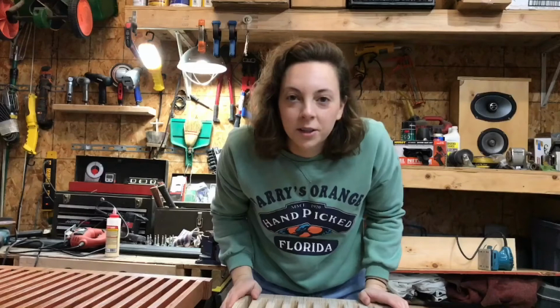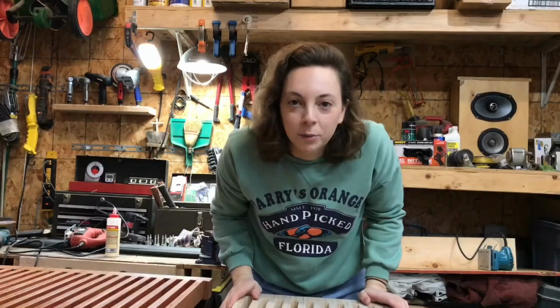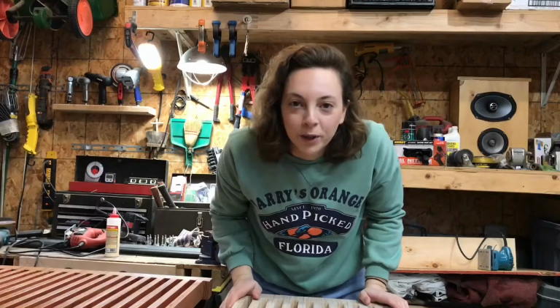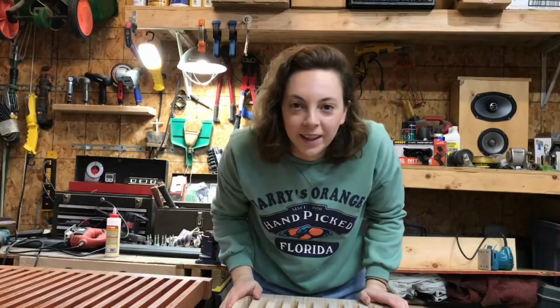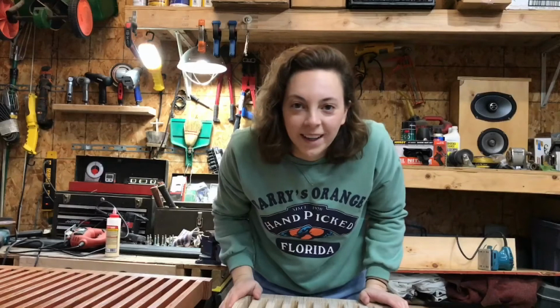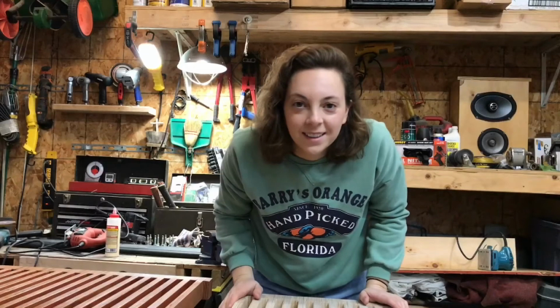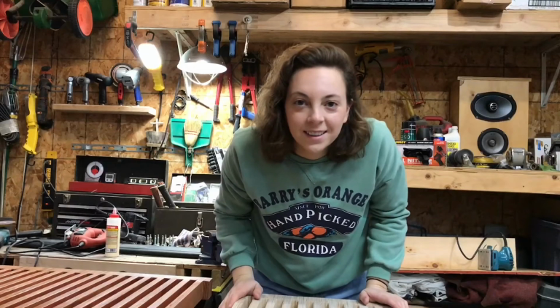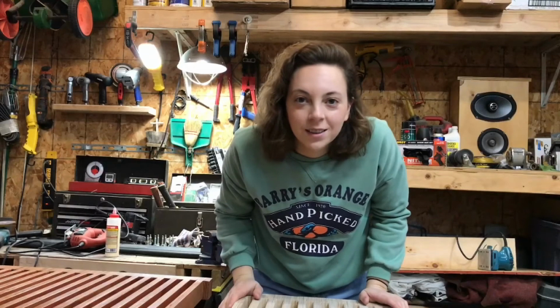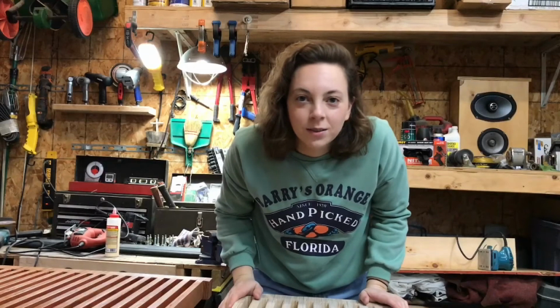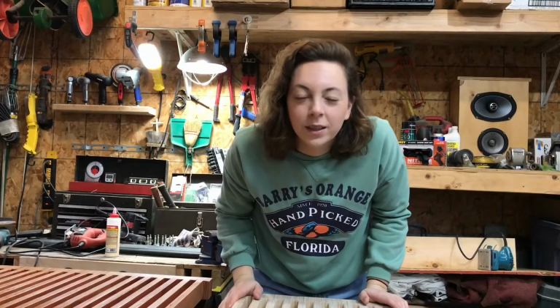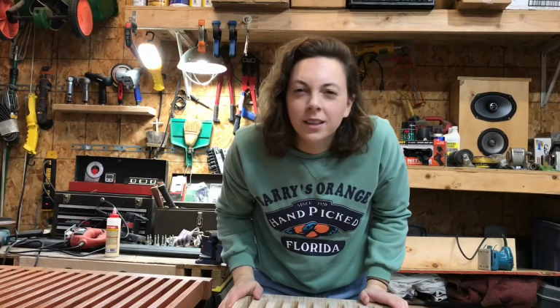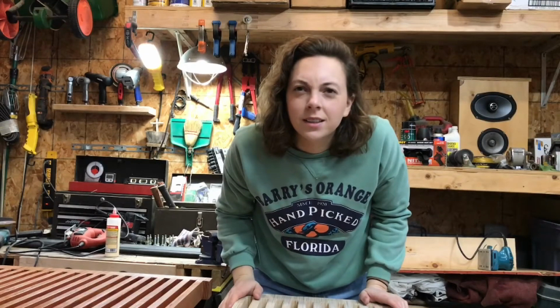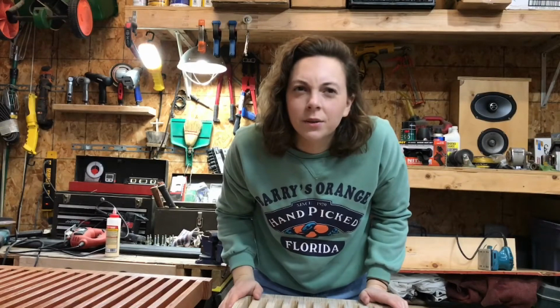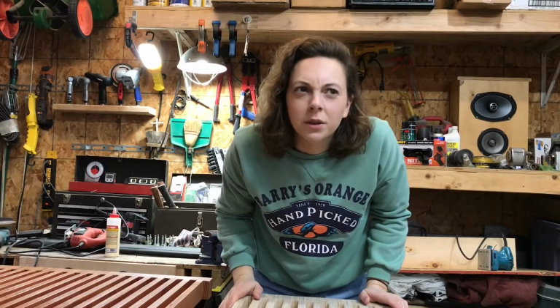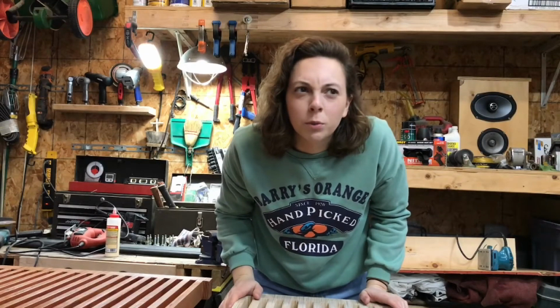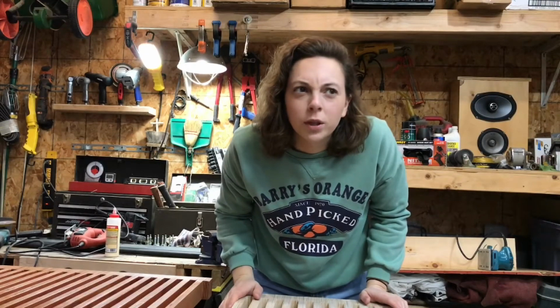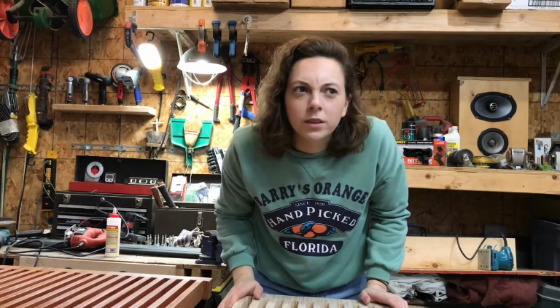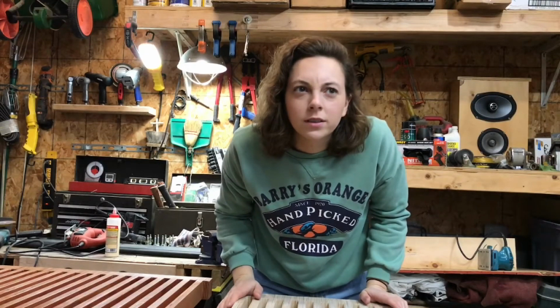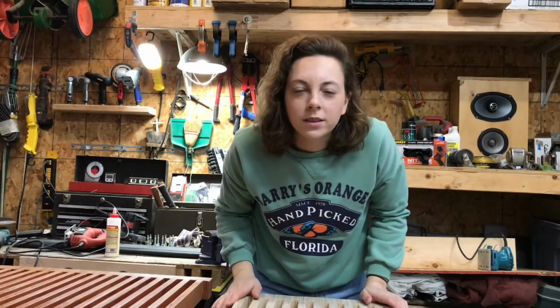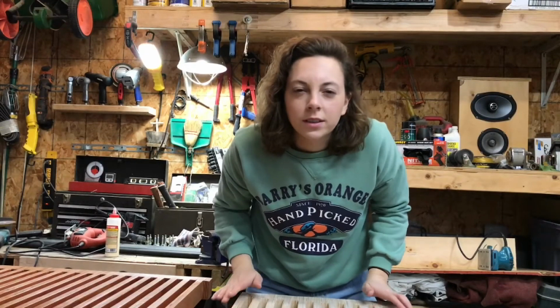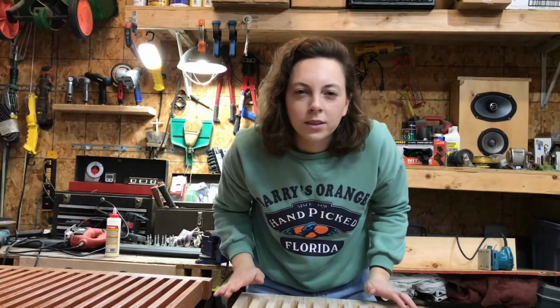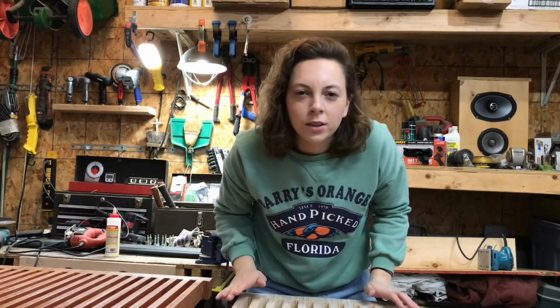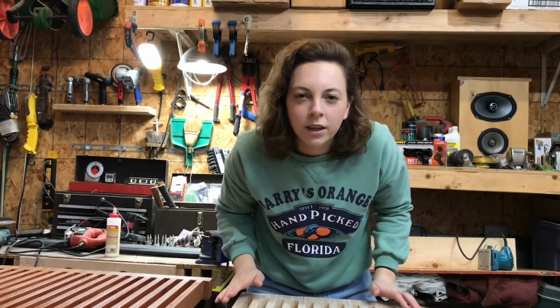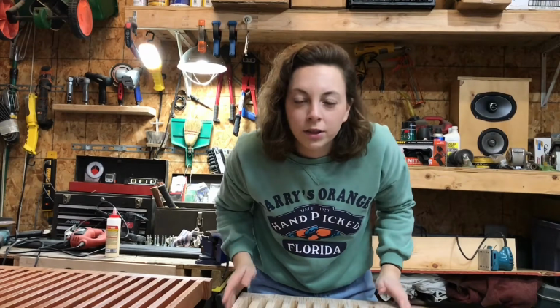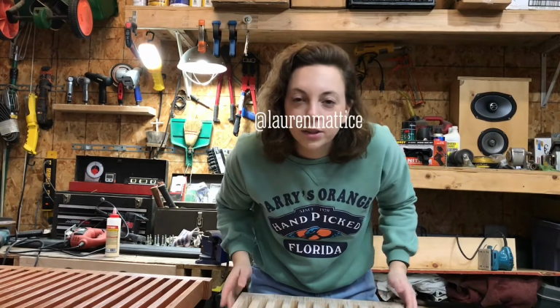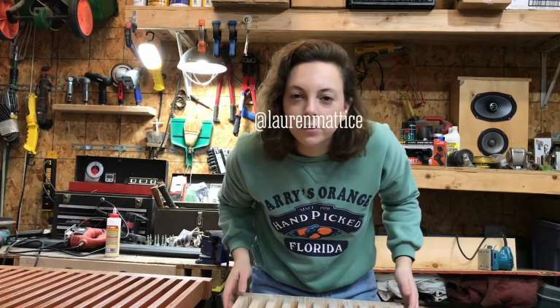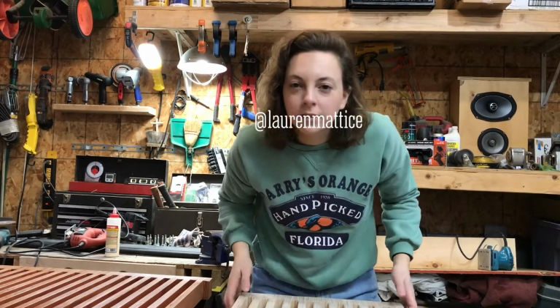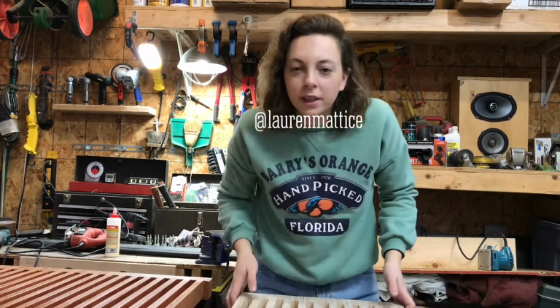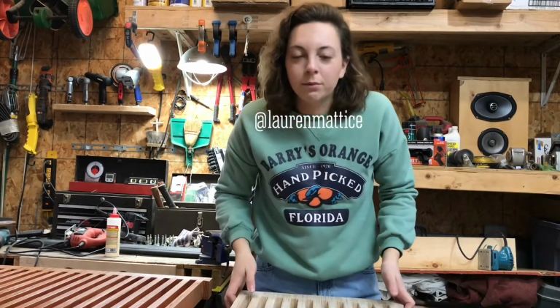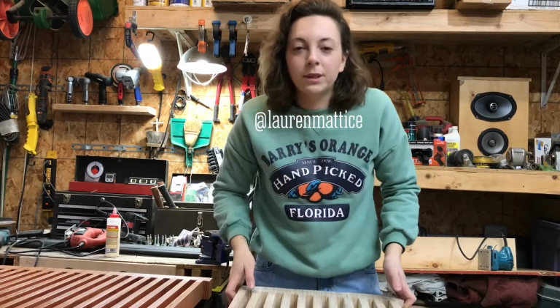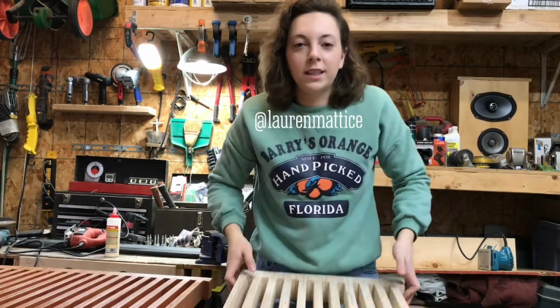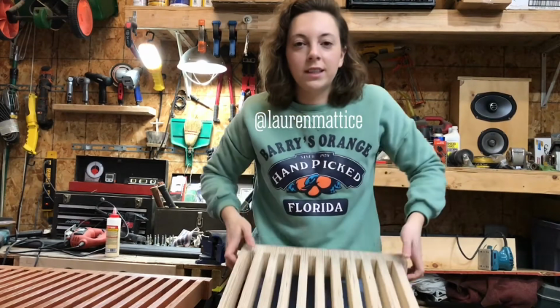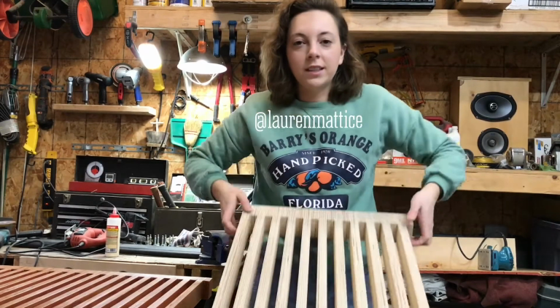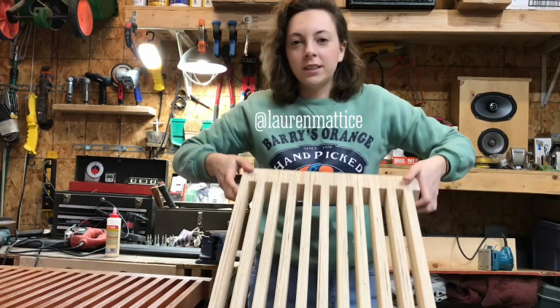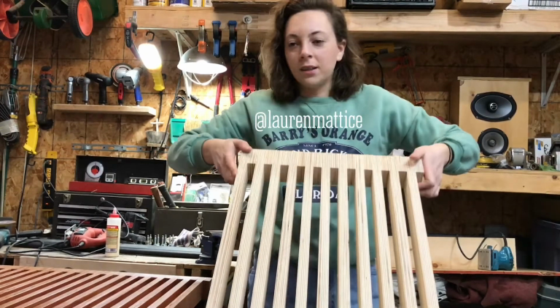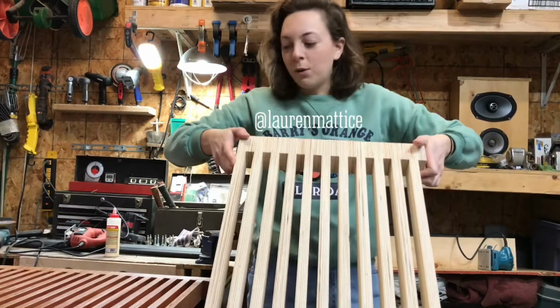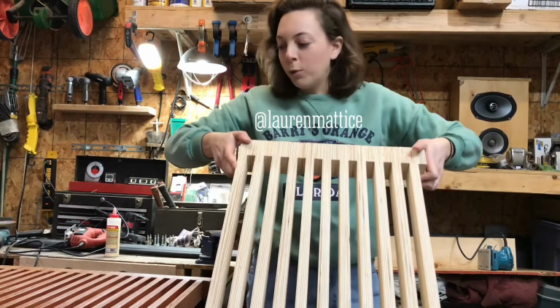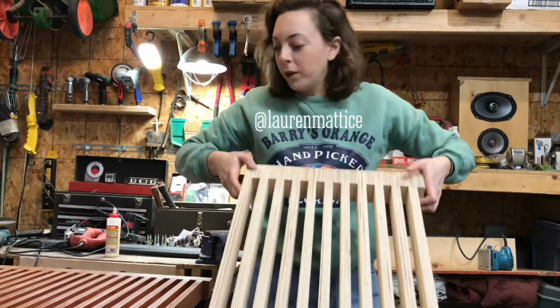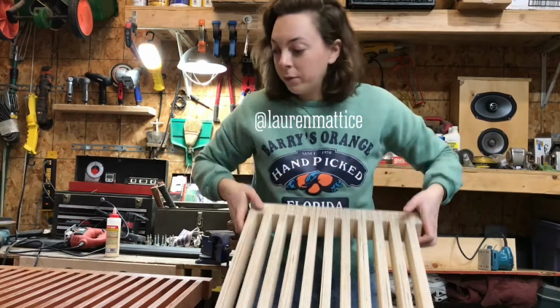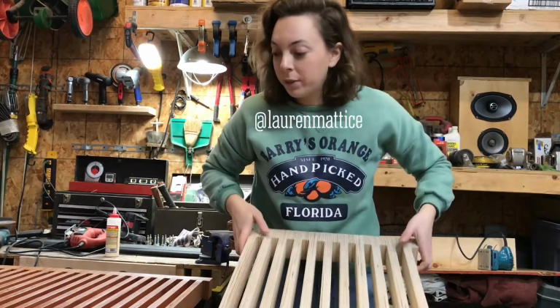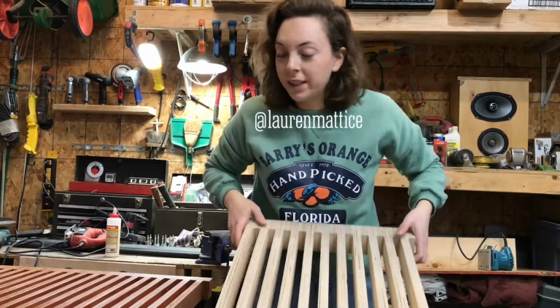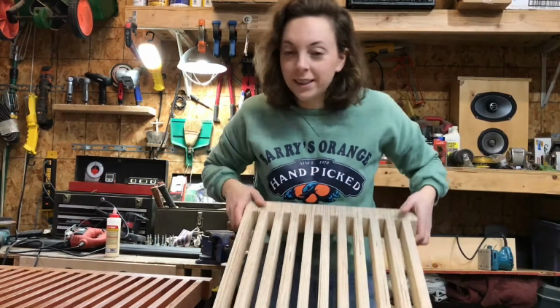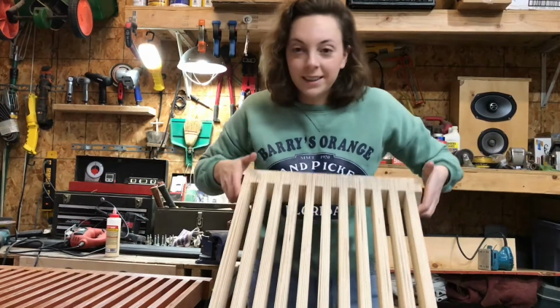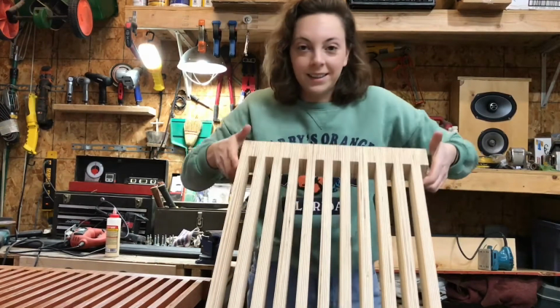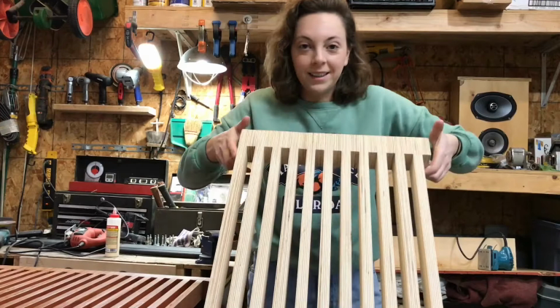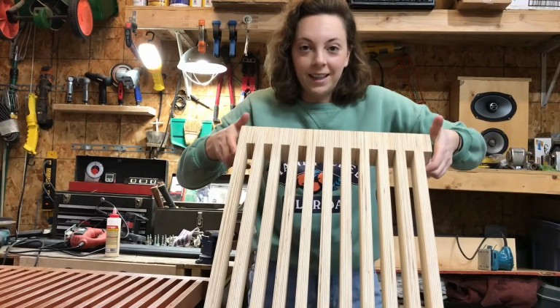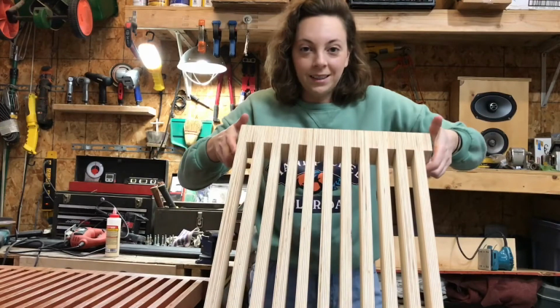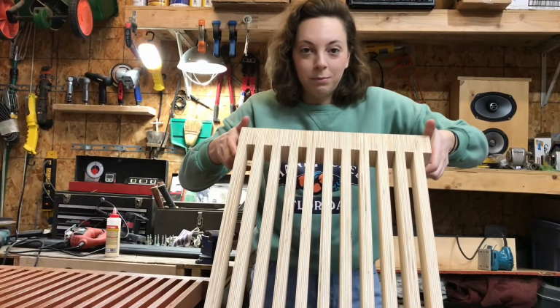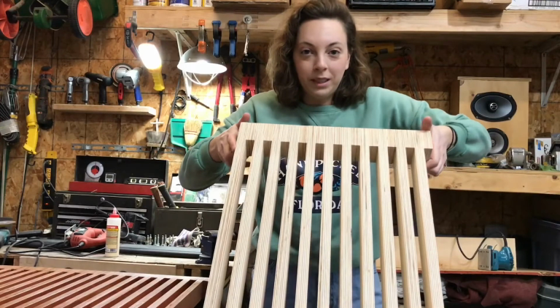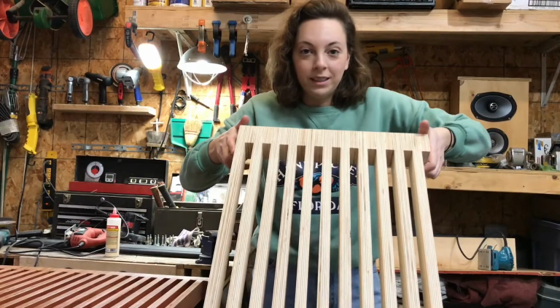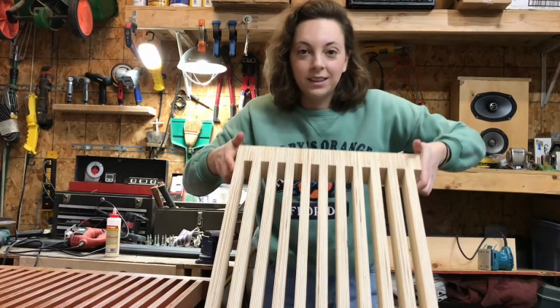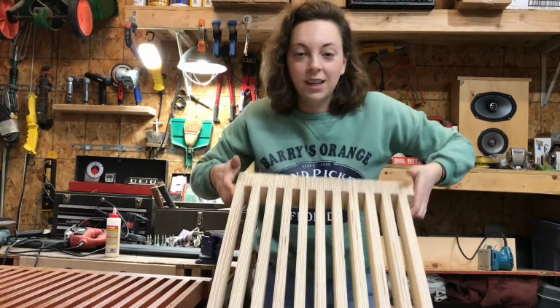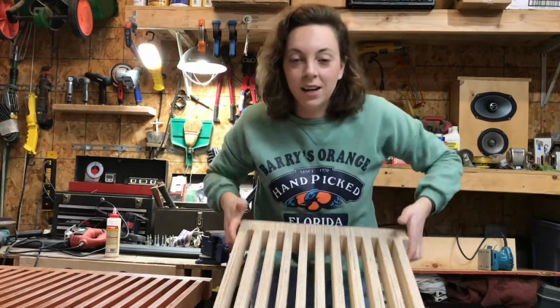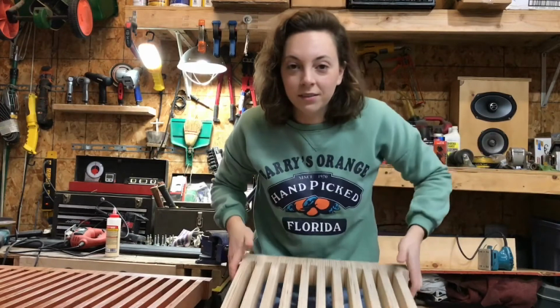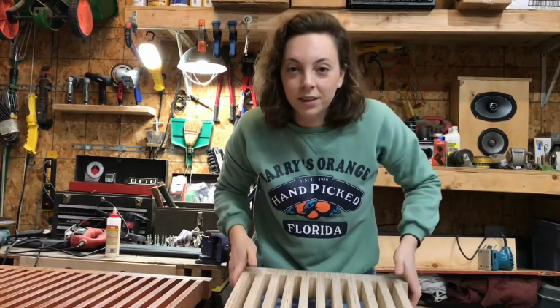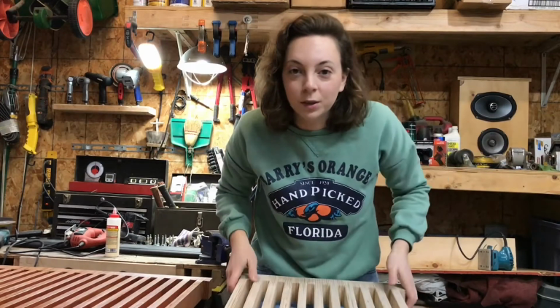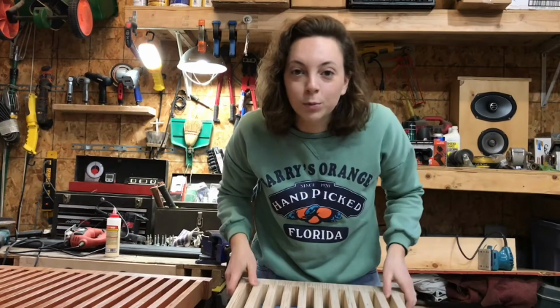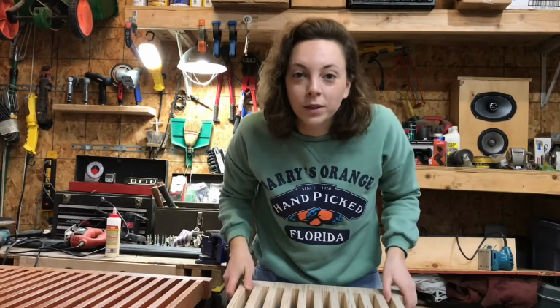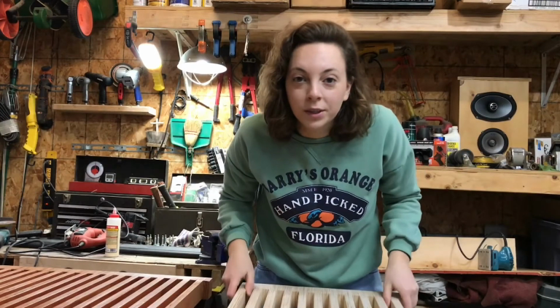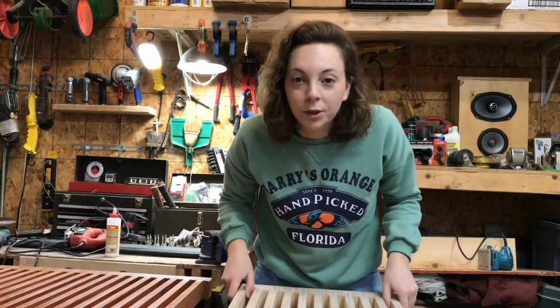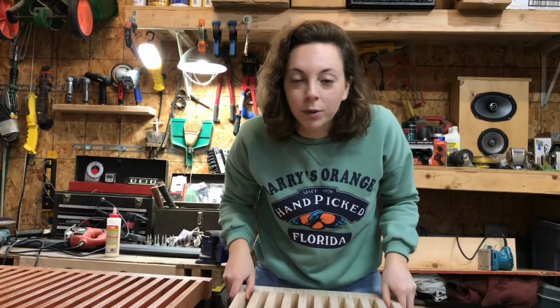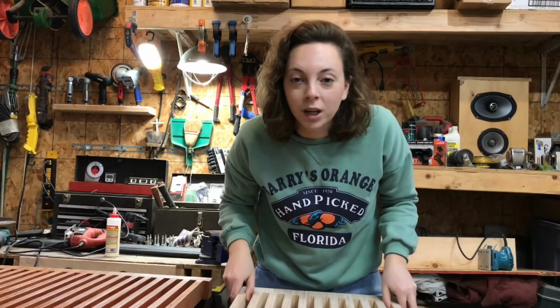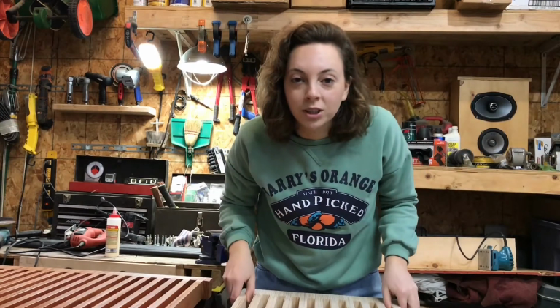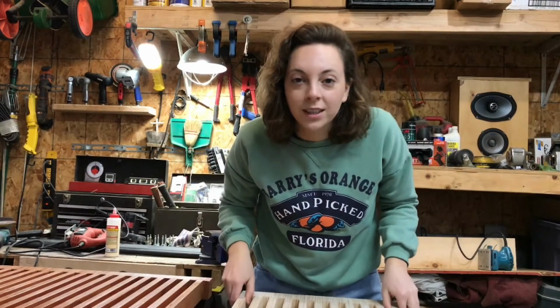Good morning guys. Well, it's not really morning. Good afternoon. I've been sanding this all morning, but this is the last piece of the super secret project.